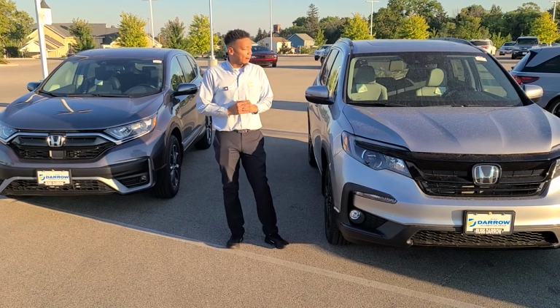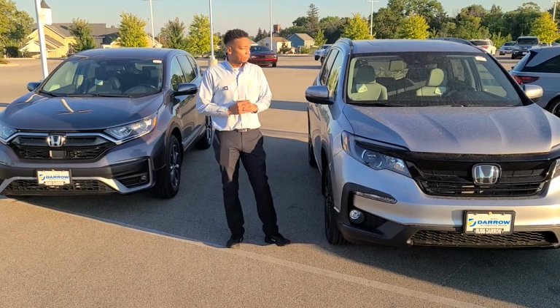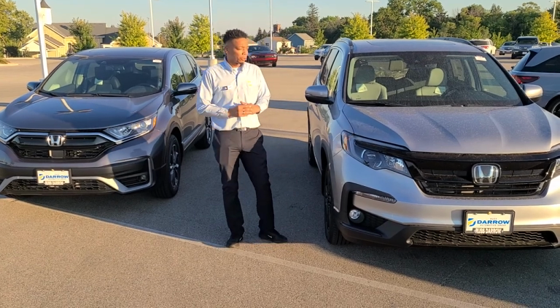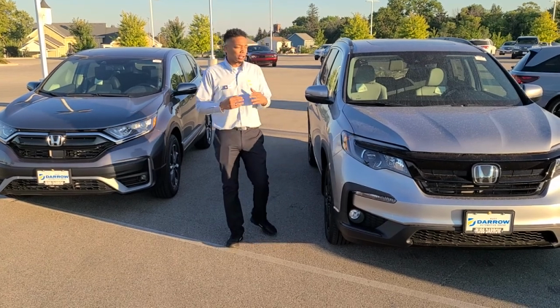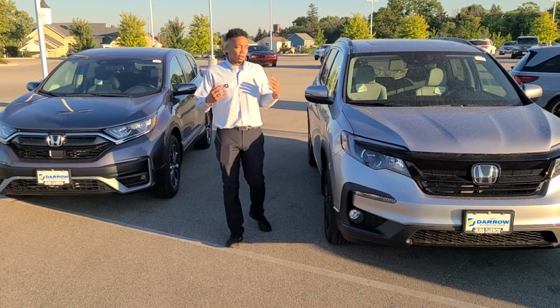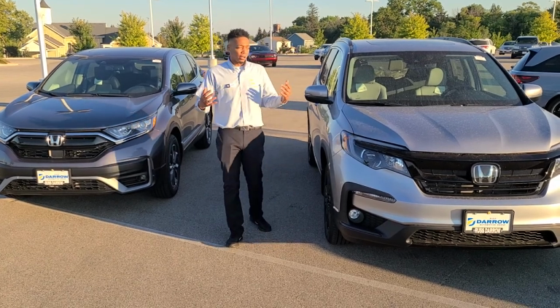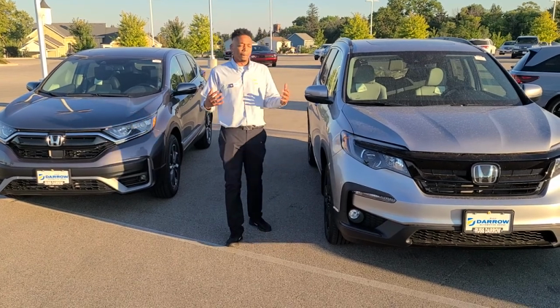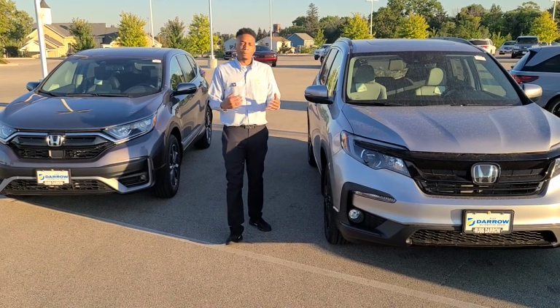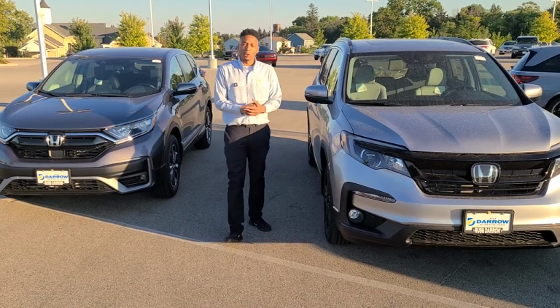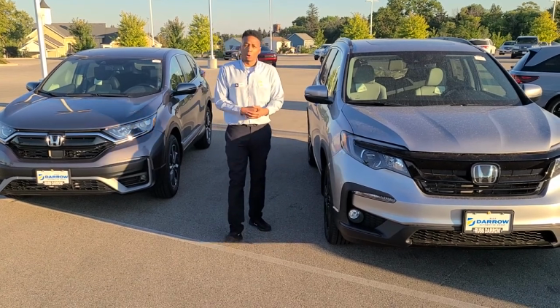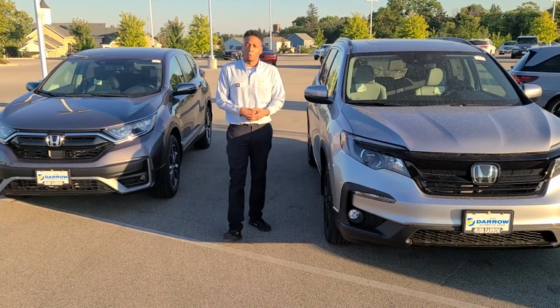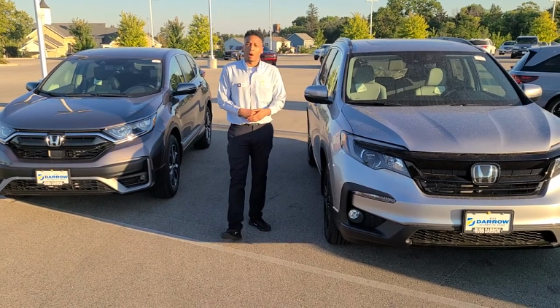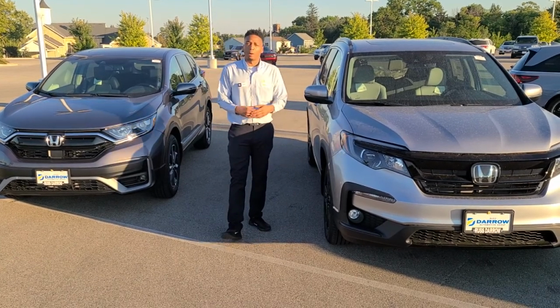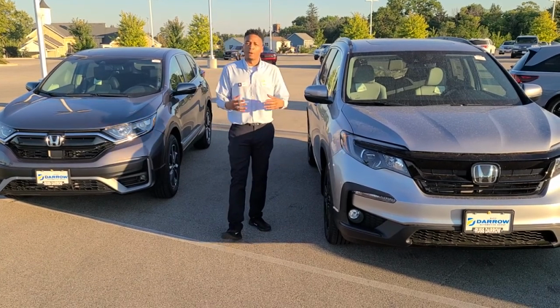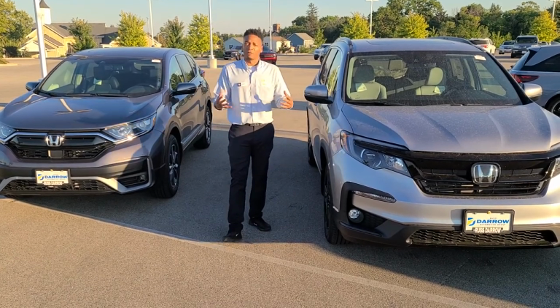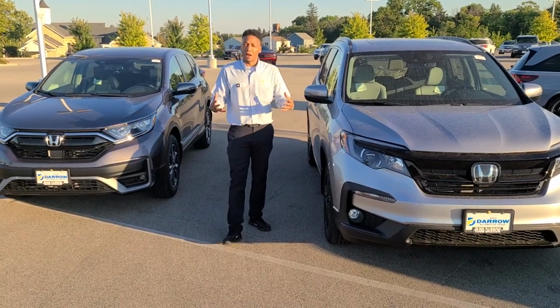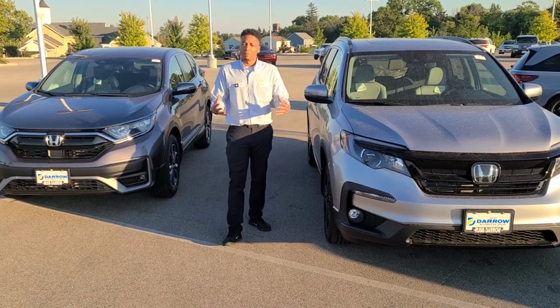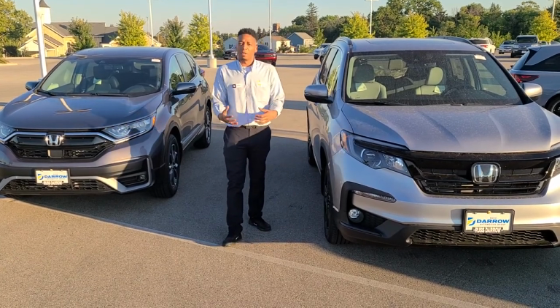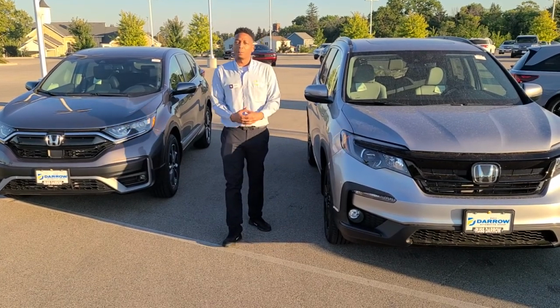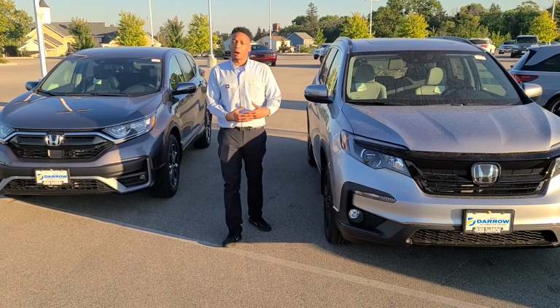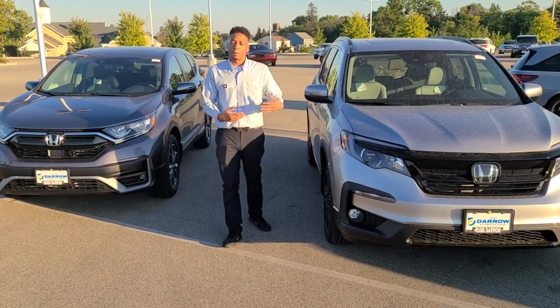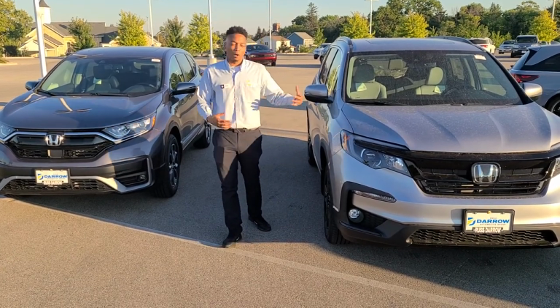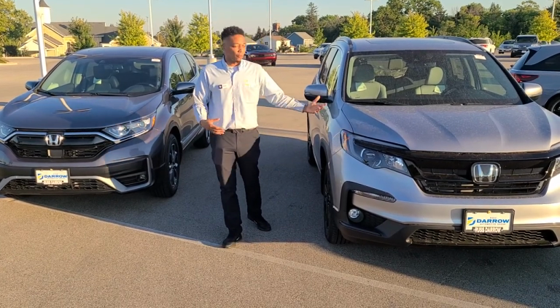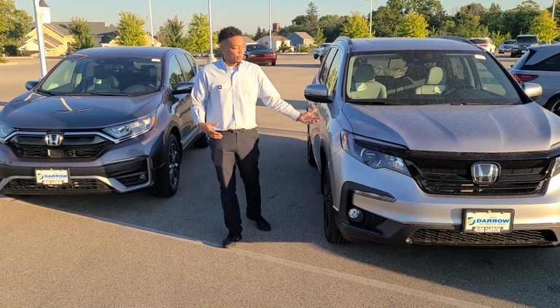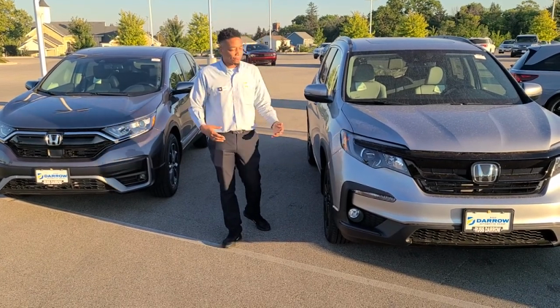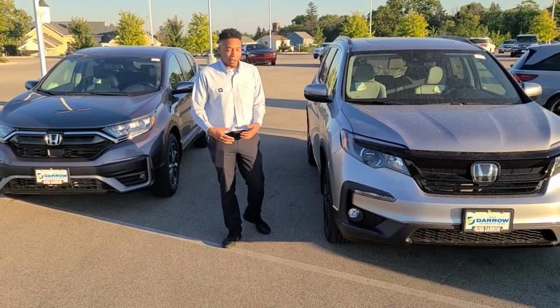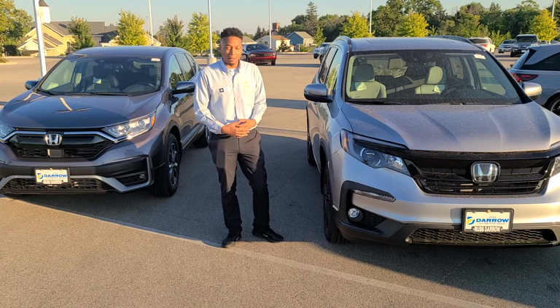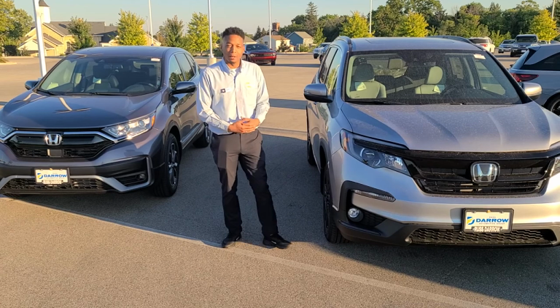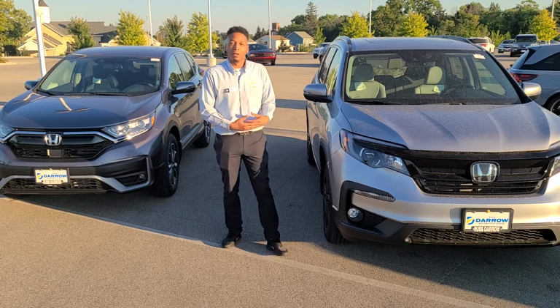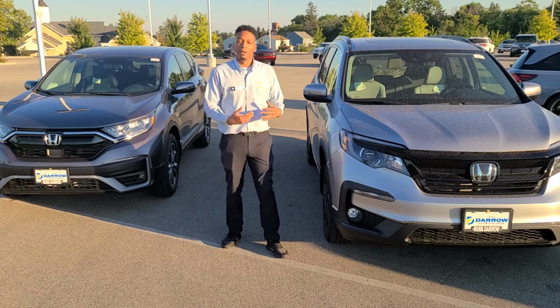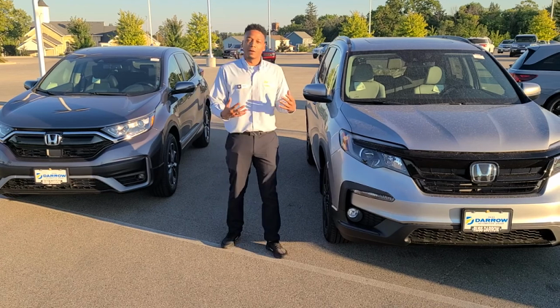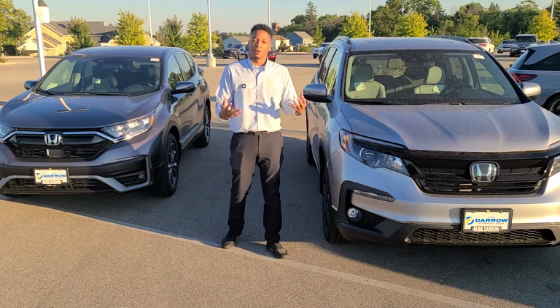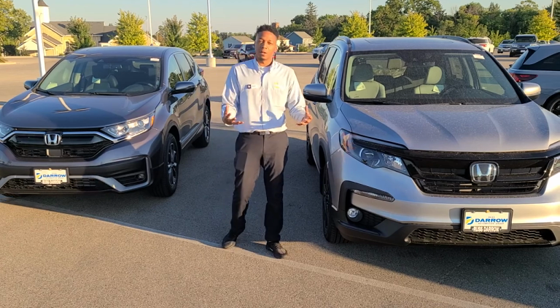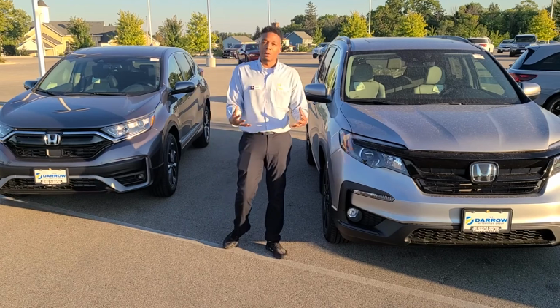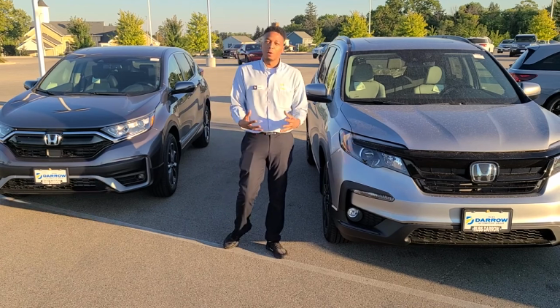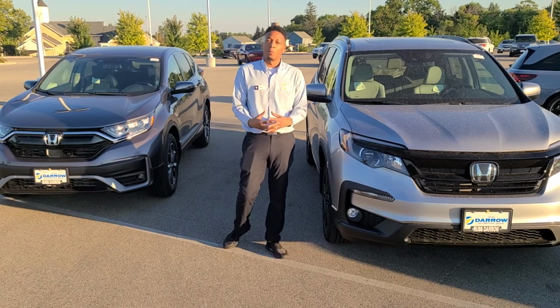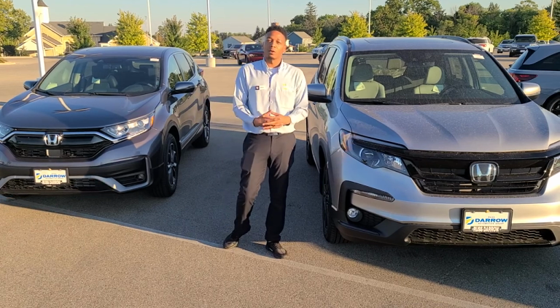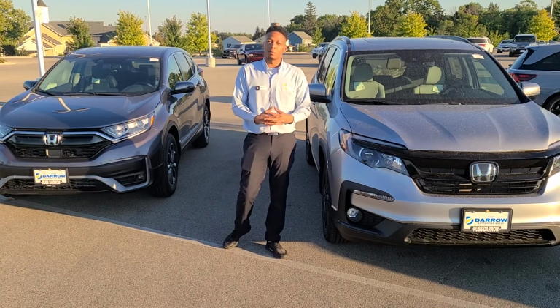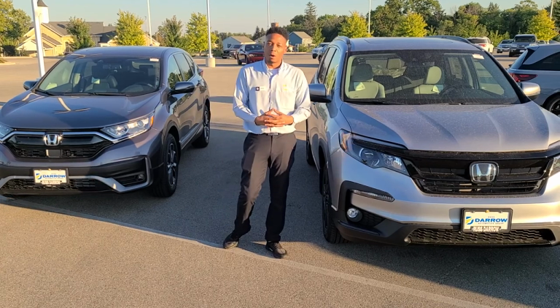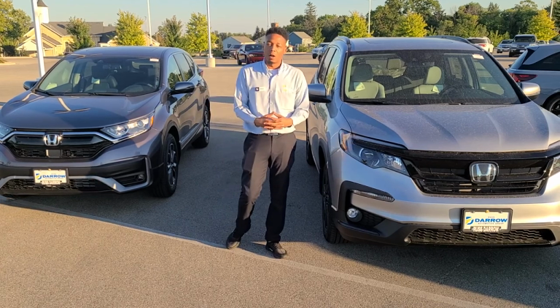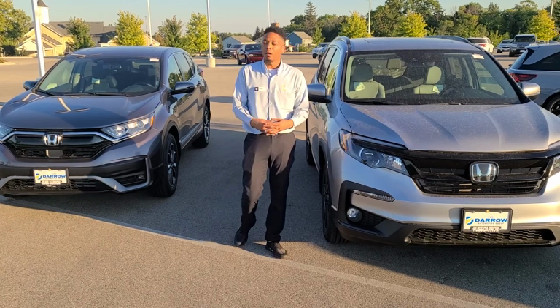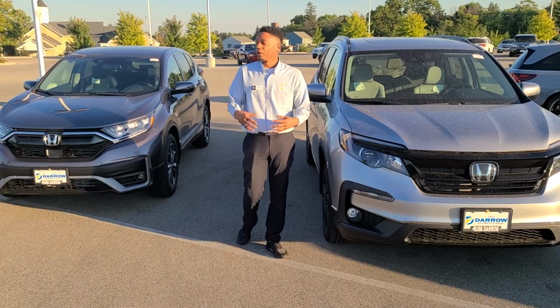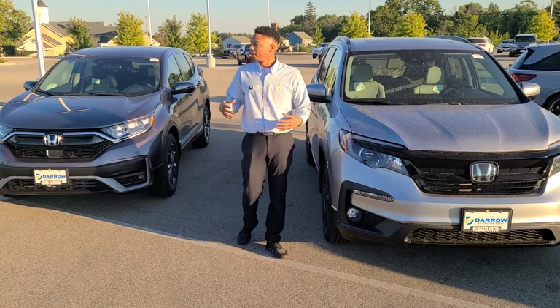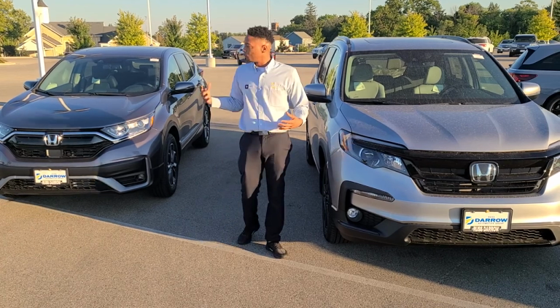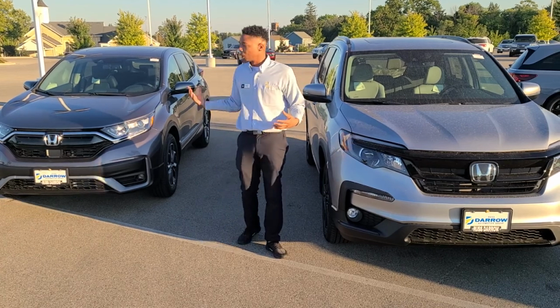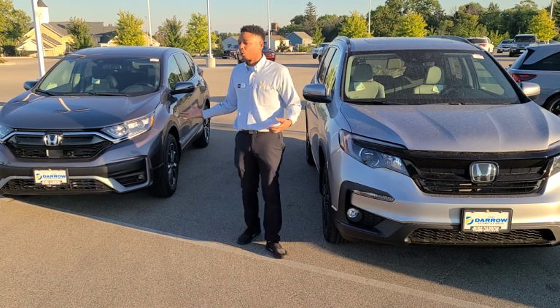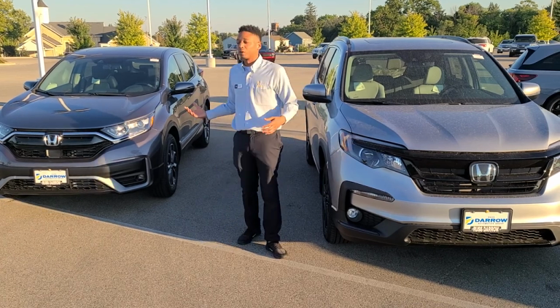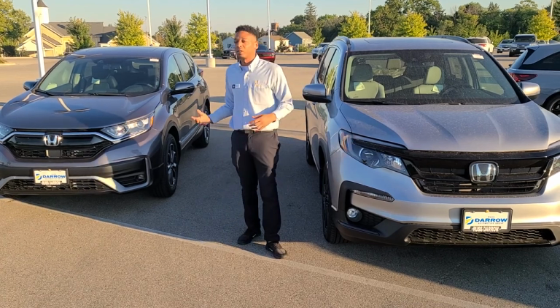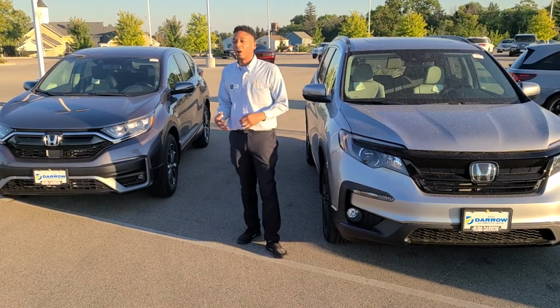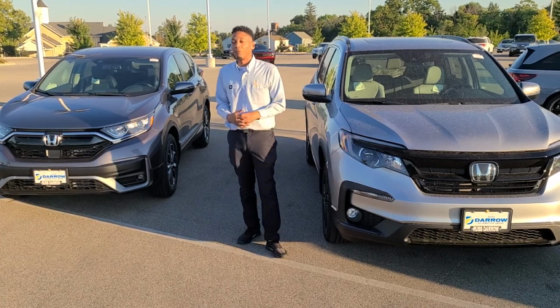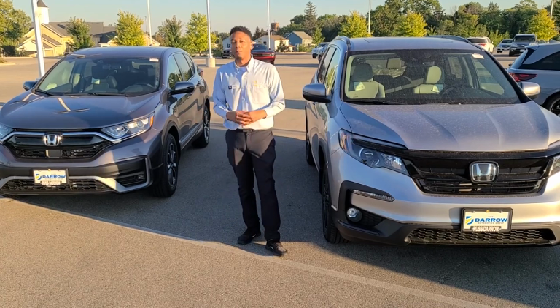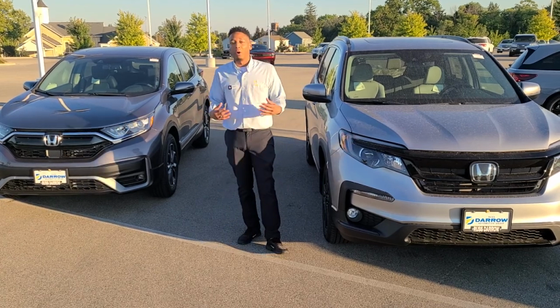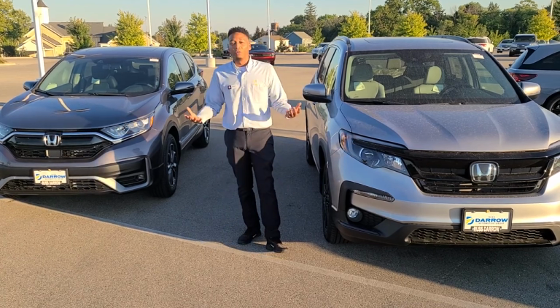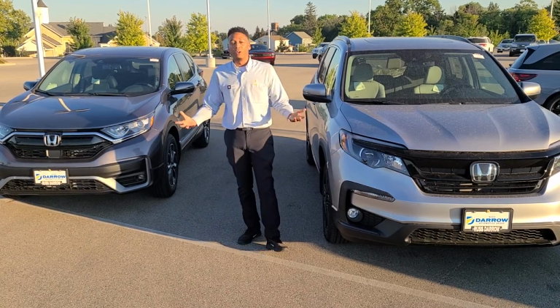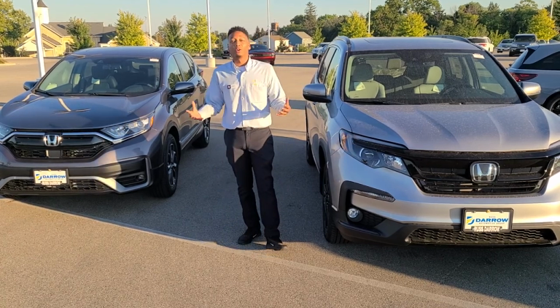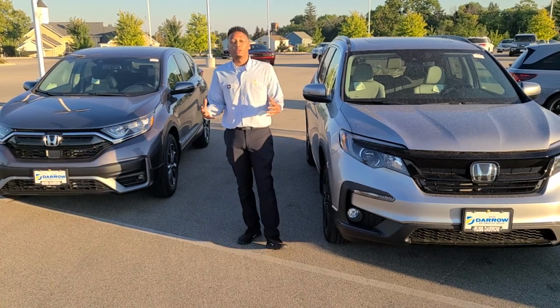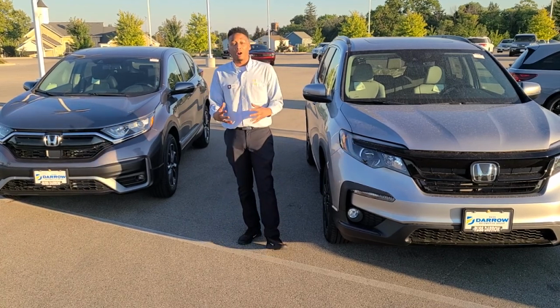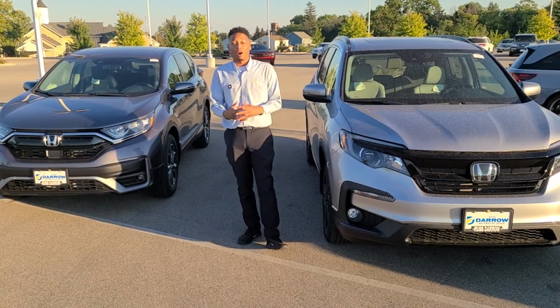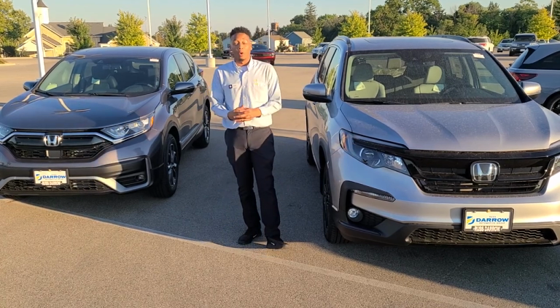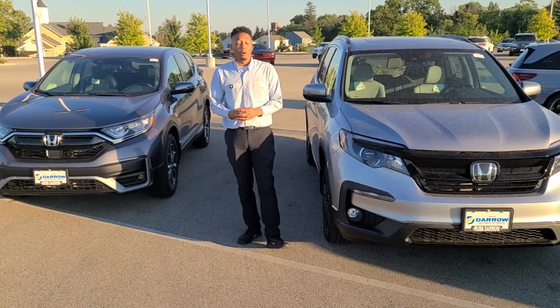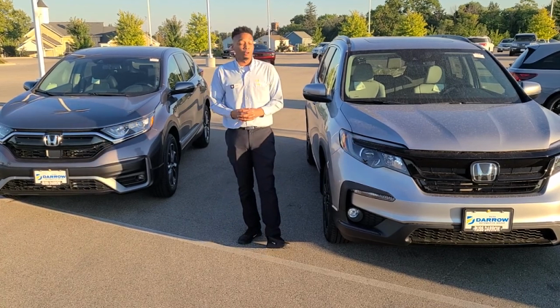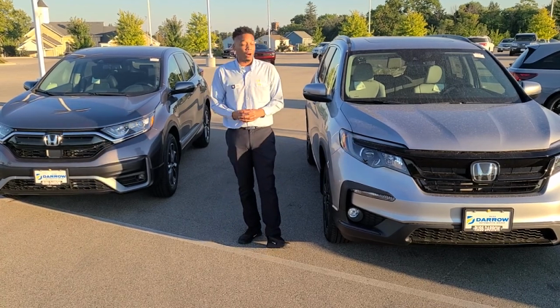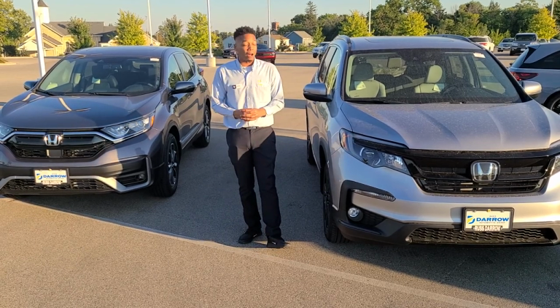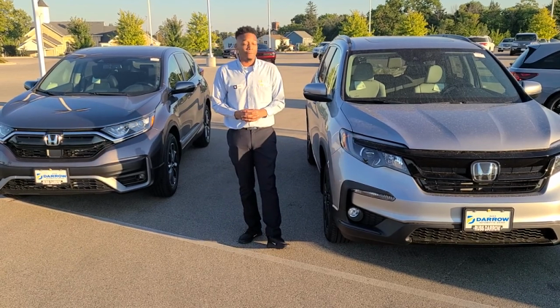So if you're looking to haul around a bigger family, you probably want to go for the Pilot. If you're looking for something a little smaller, you want to go with the CR-V. Both vehicles are all-wheel drive.